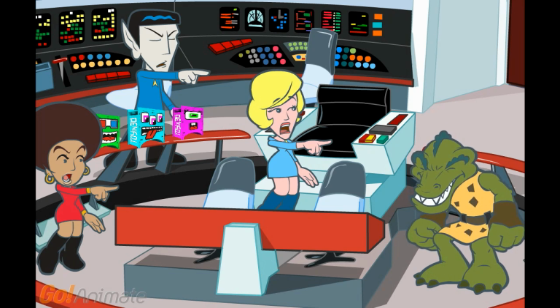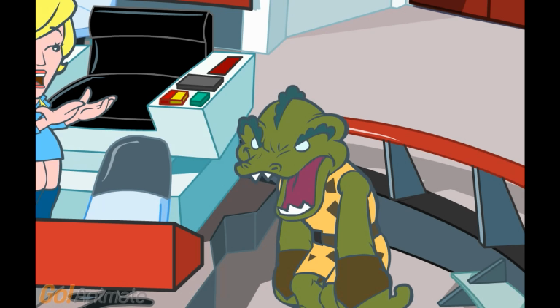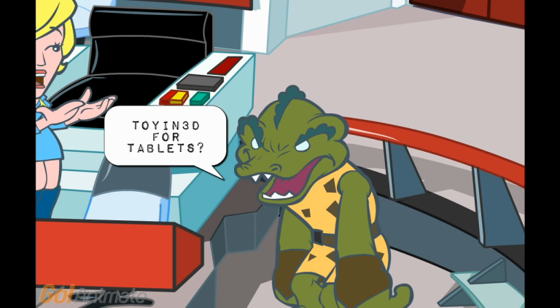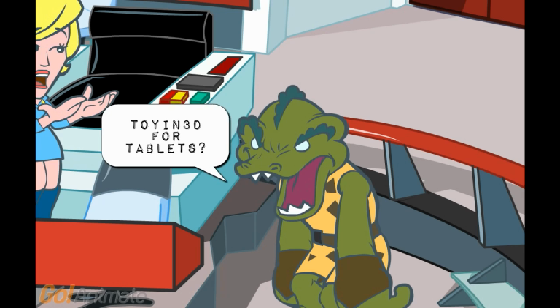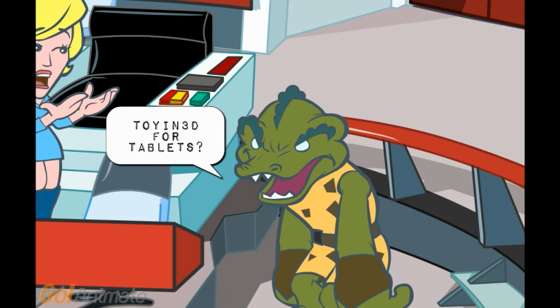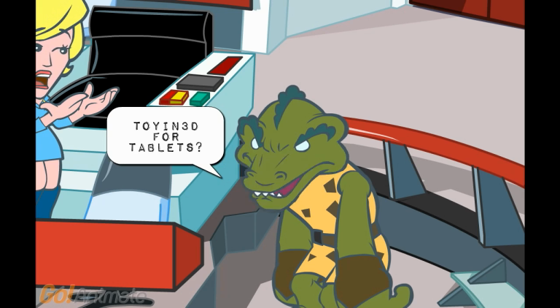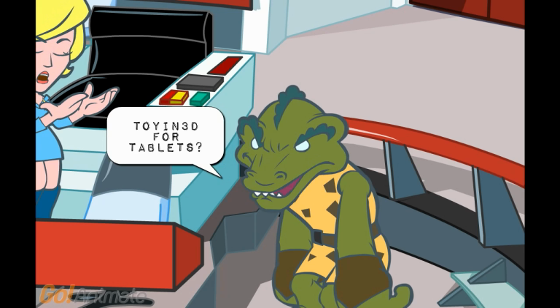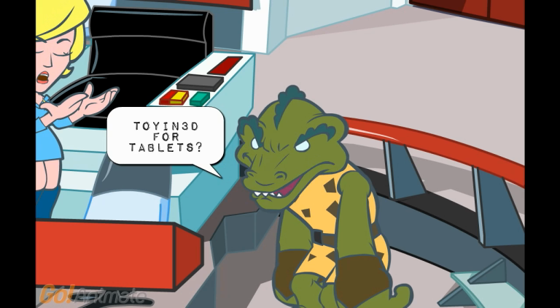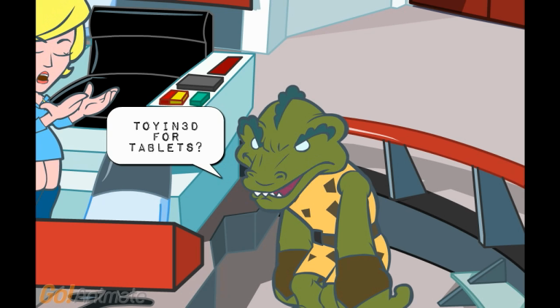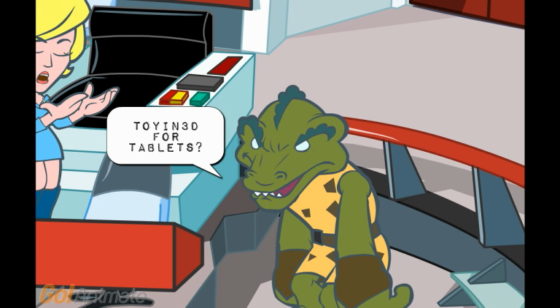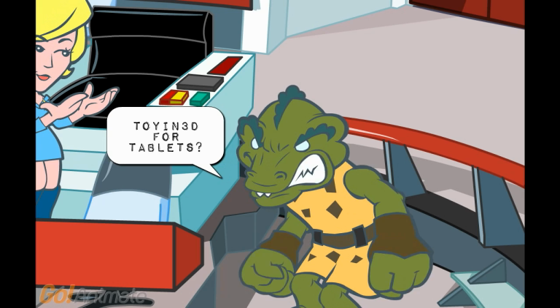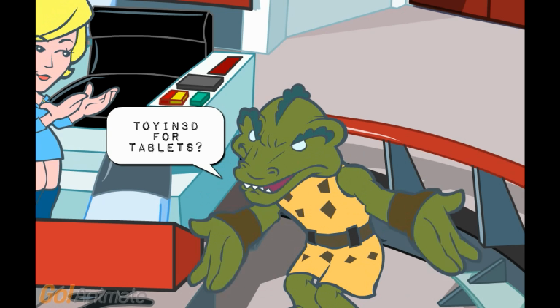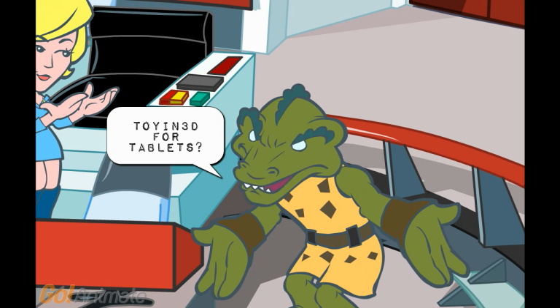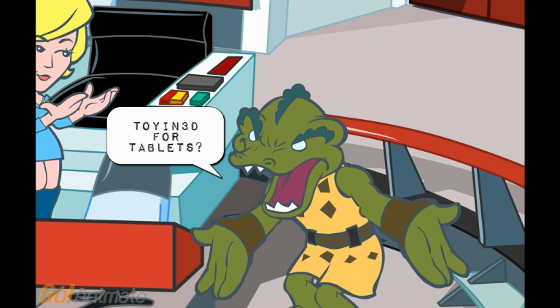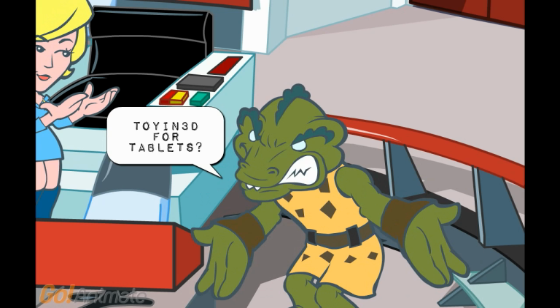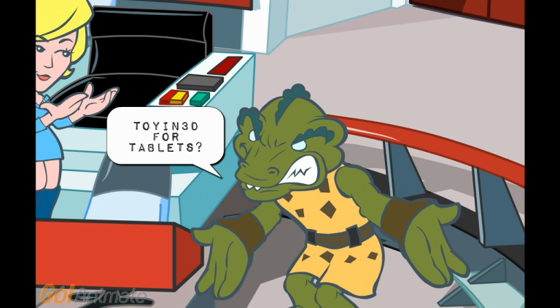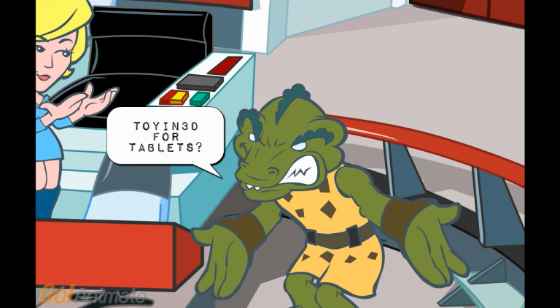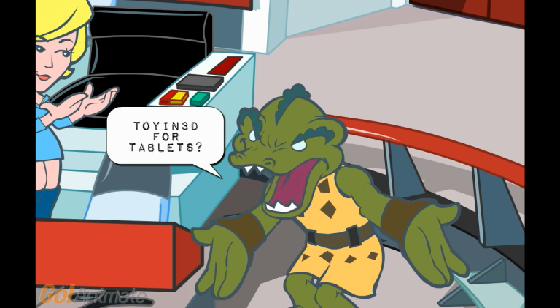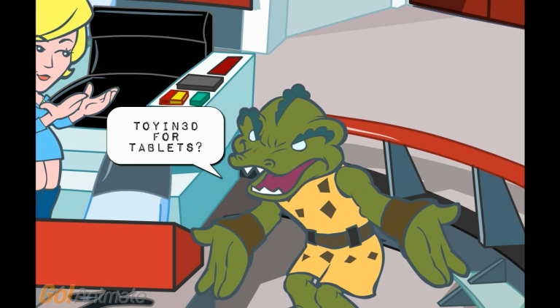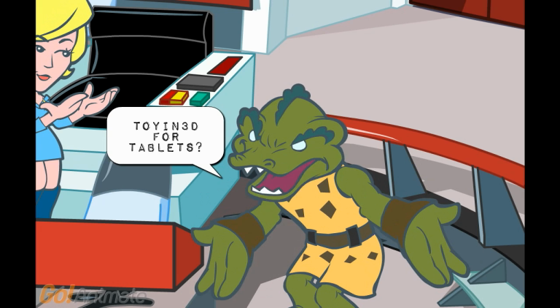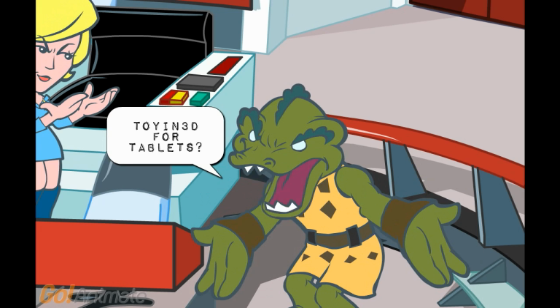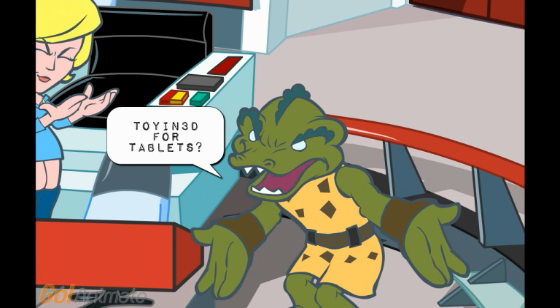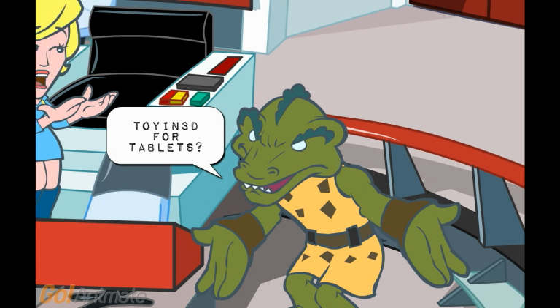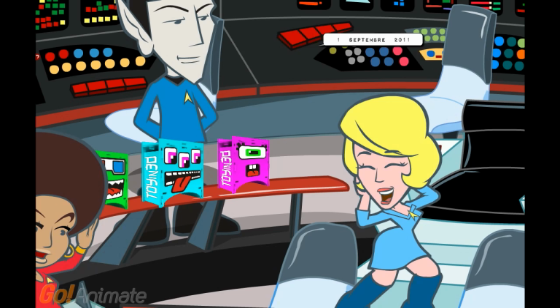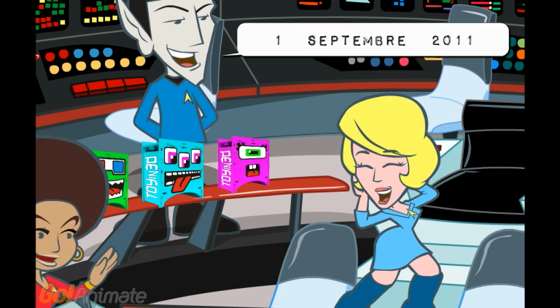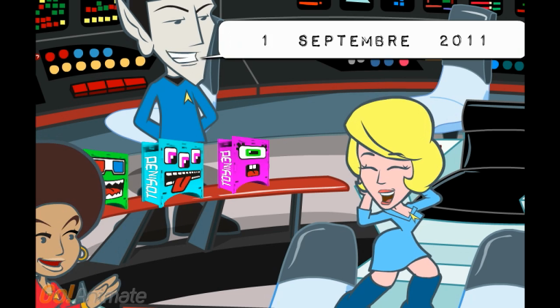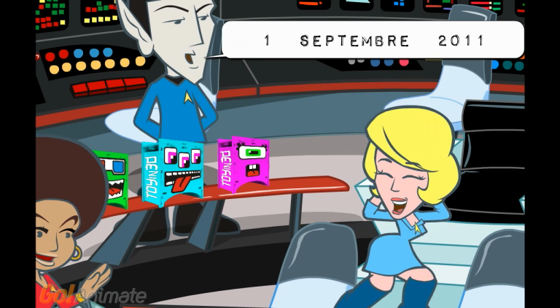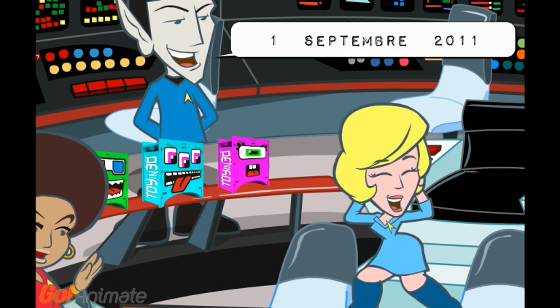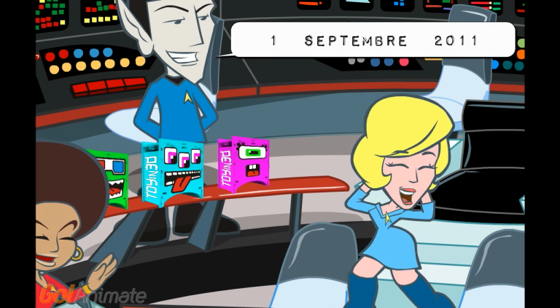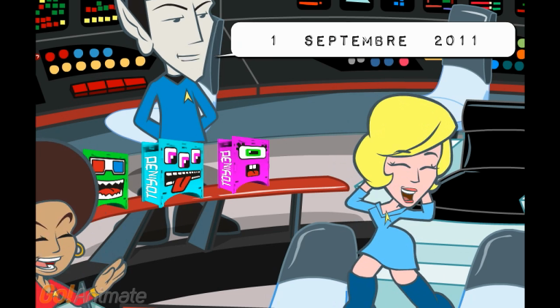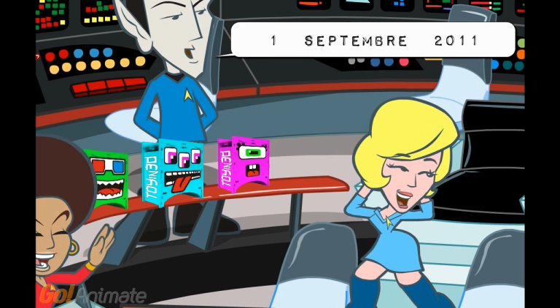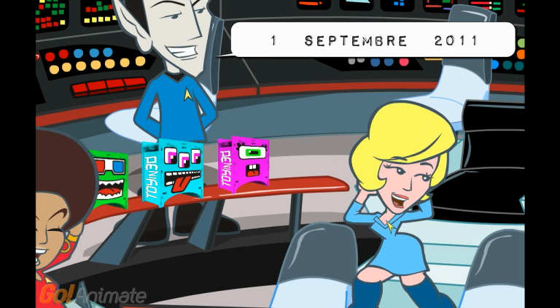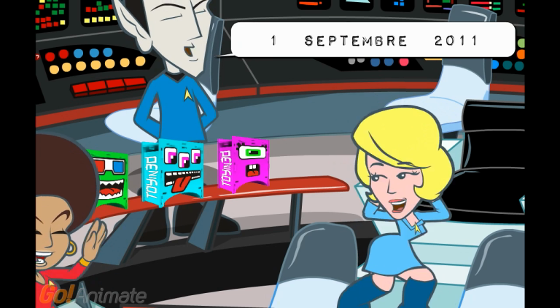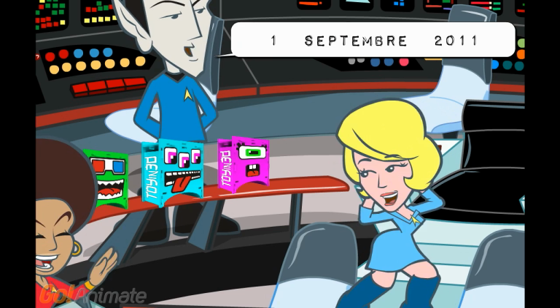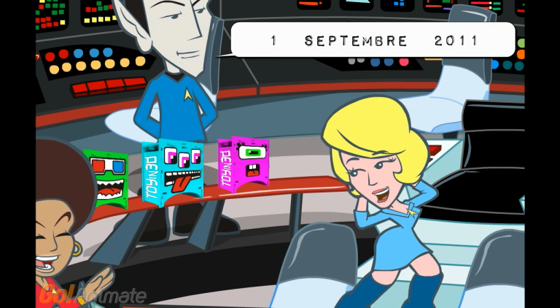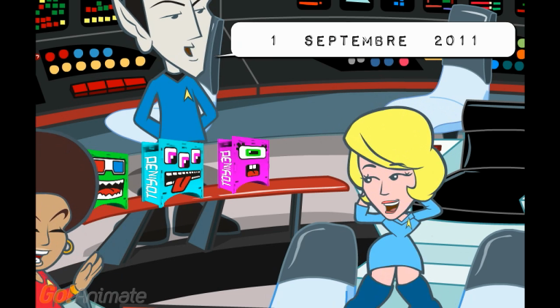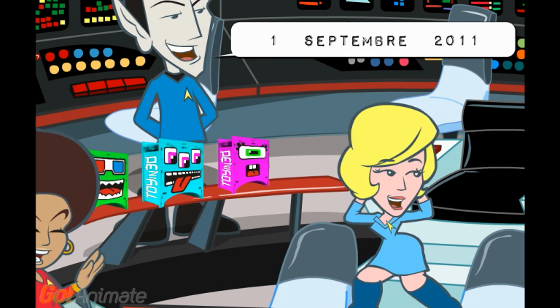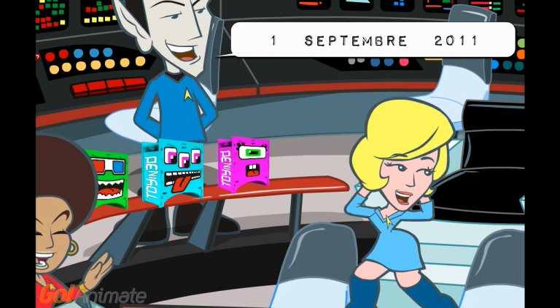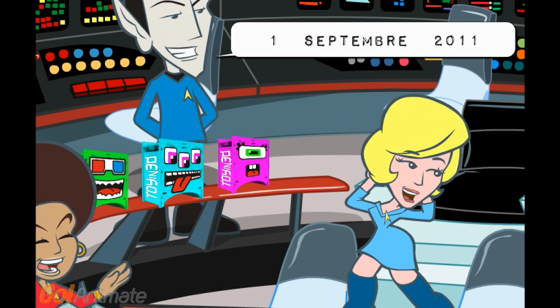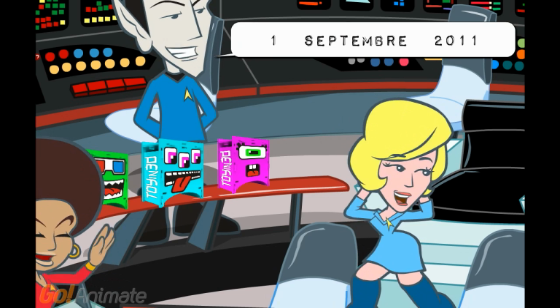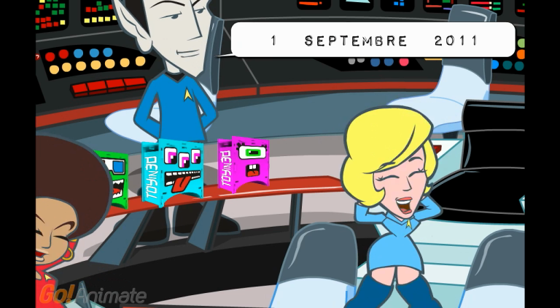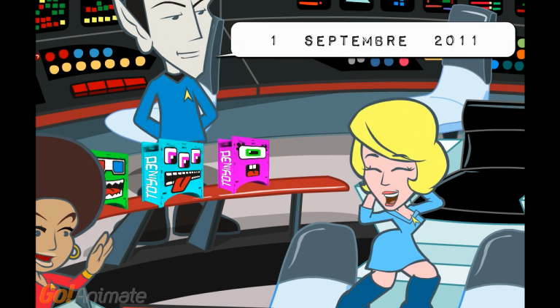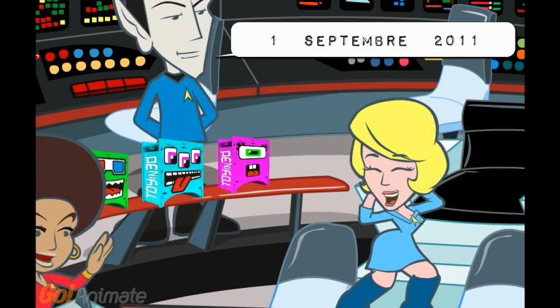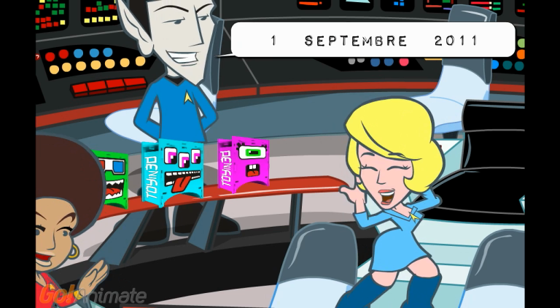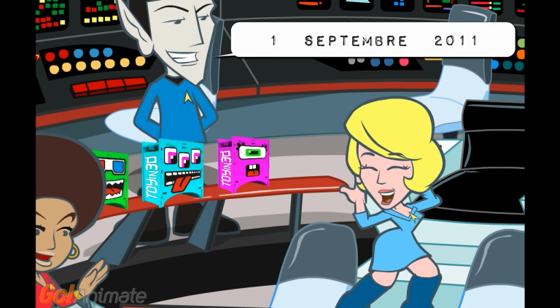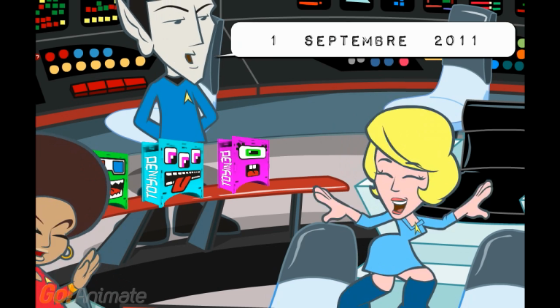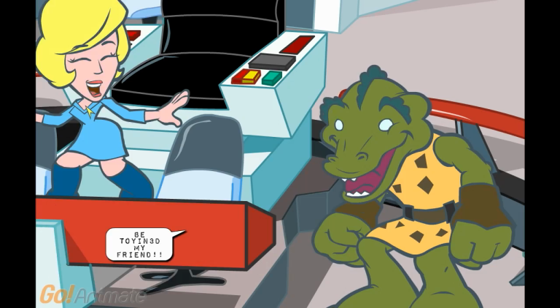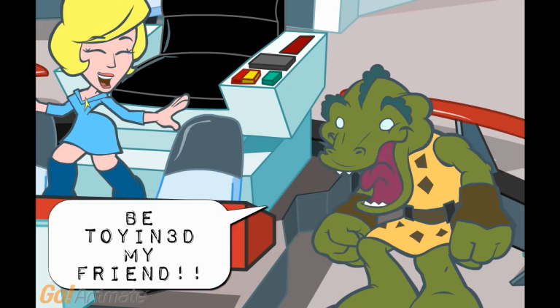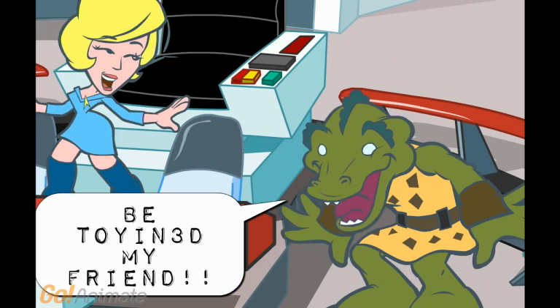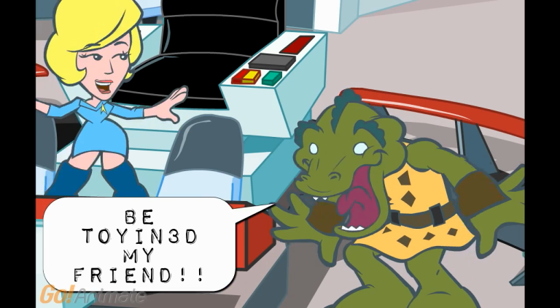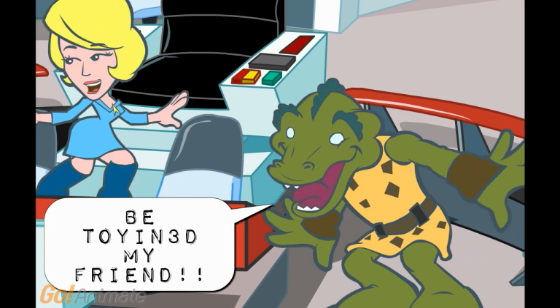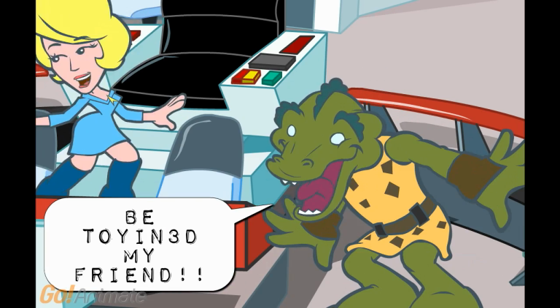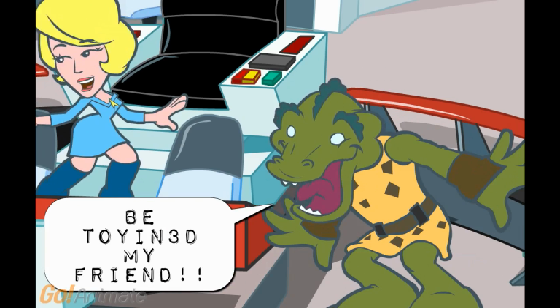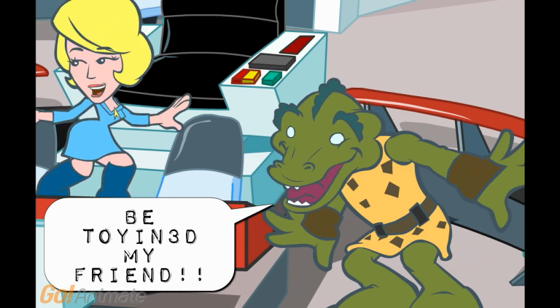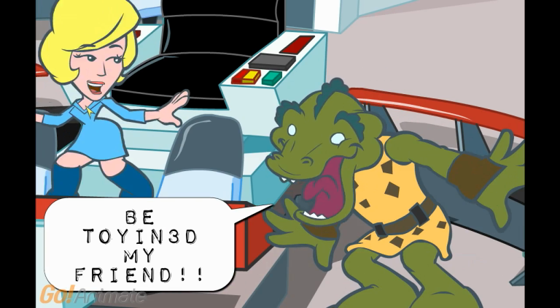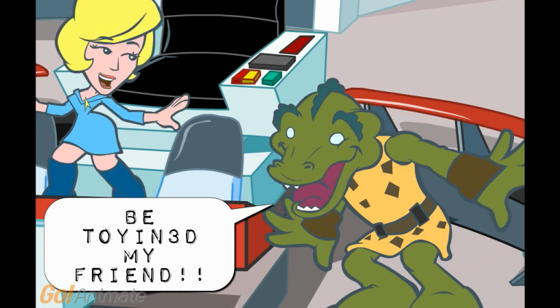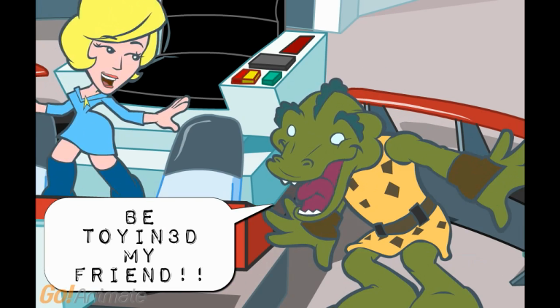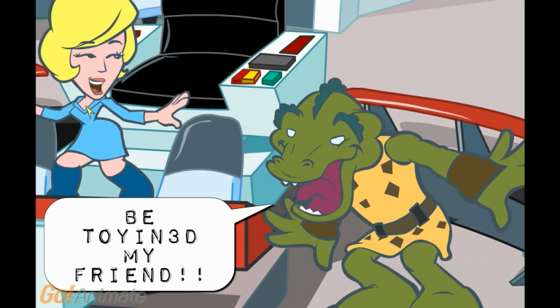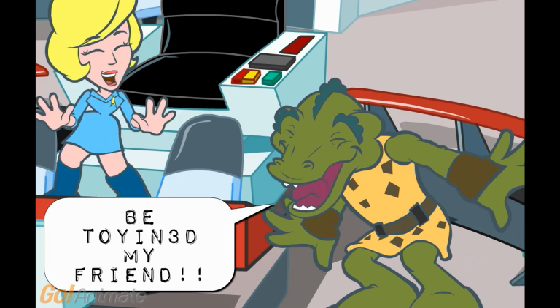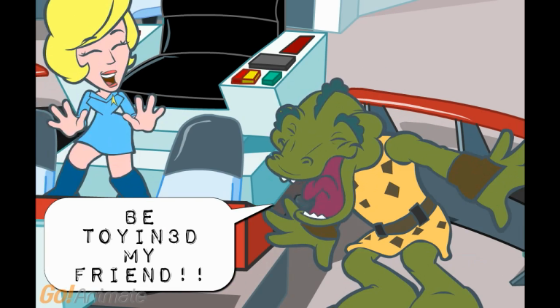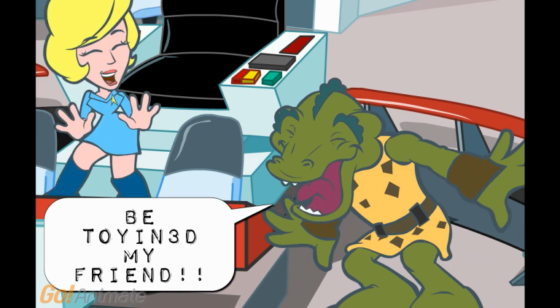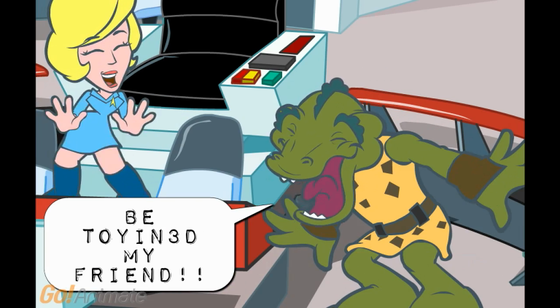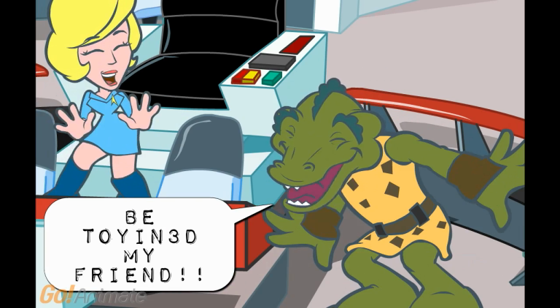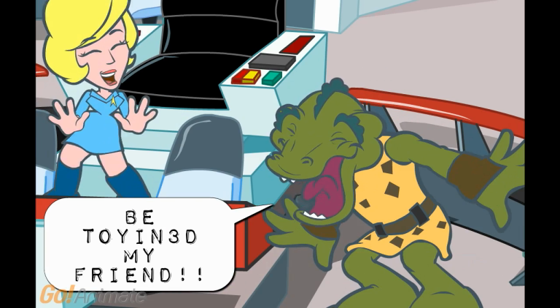Toyin 3D for tablets. Coming 2011. Toyin 3D, my friend.